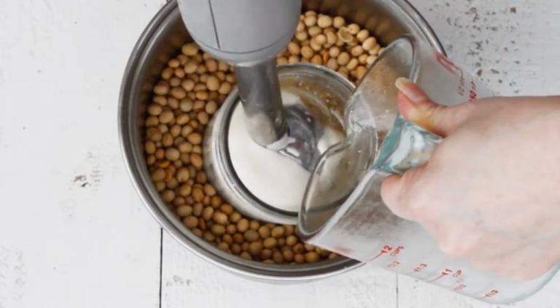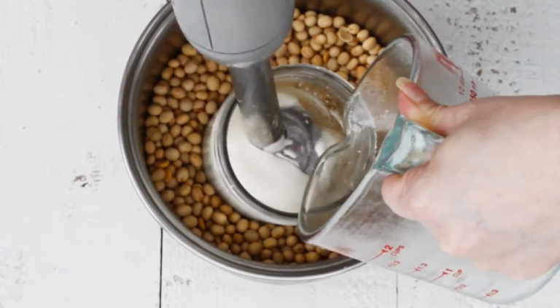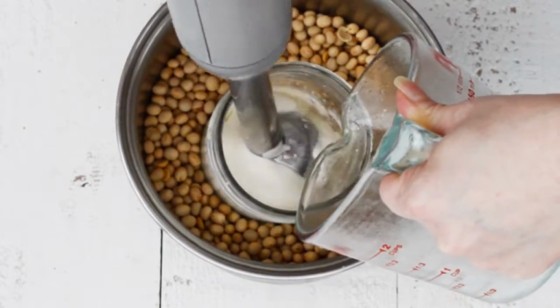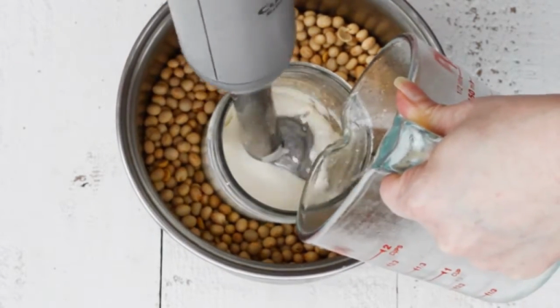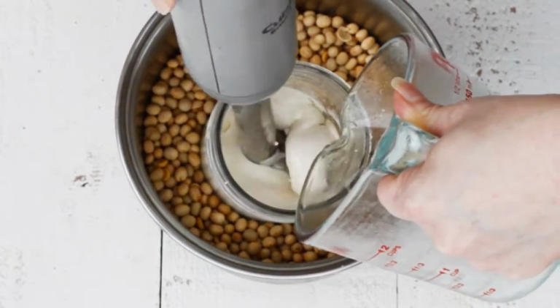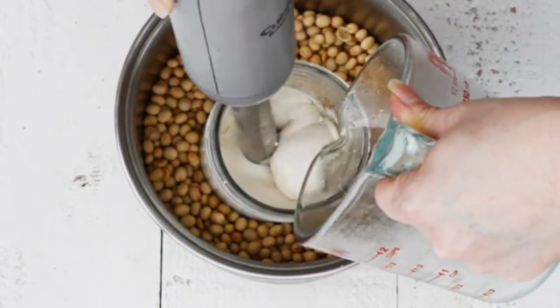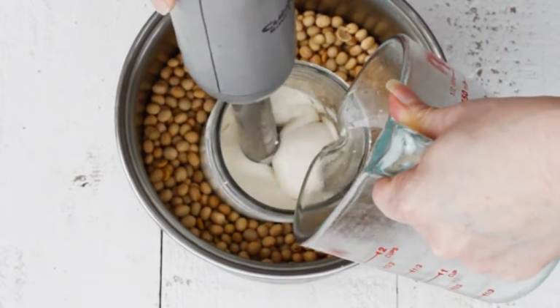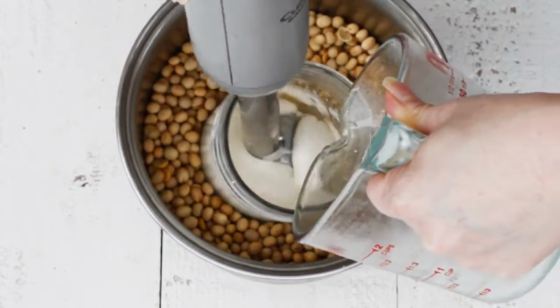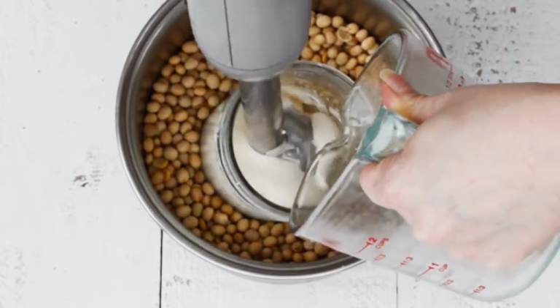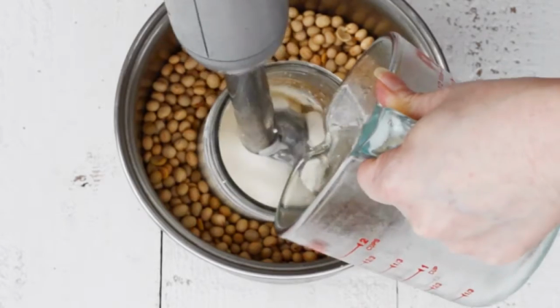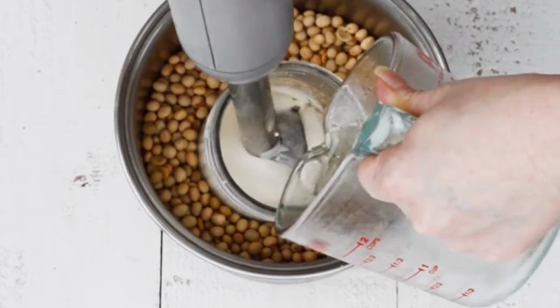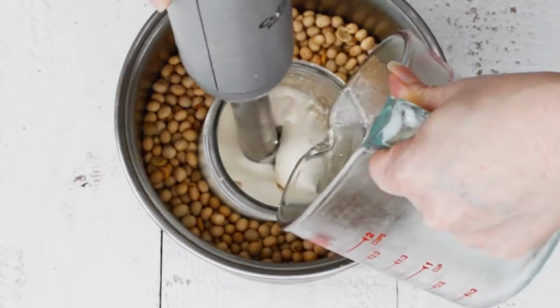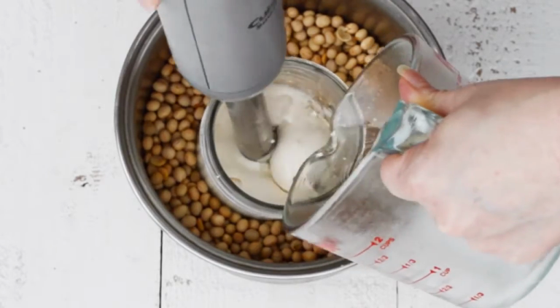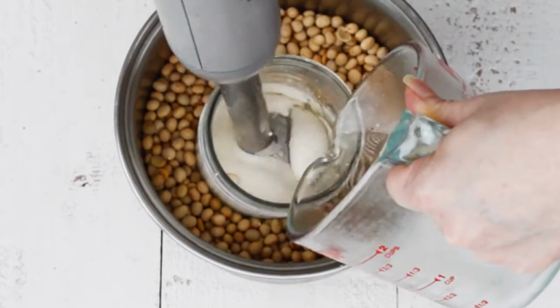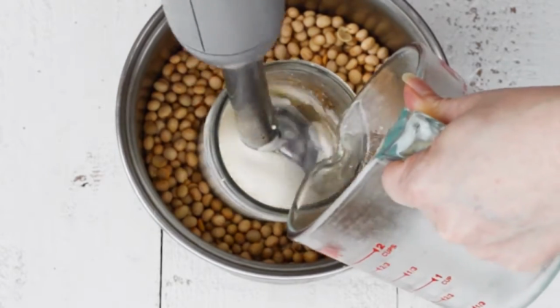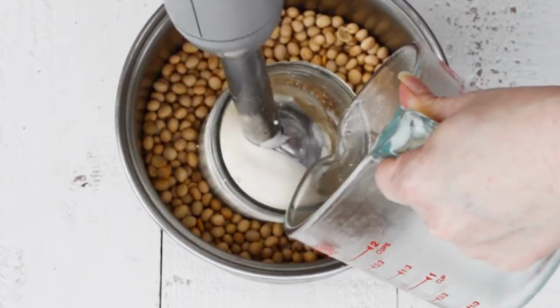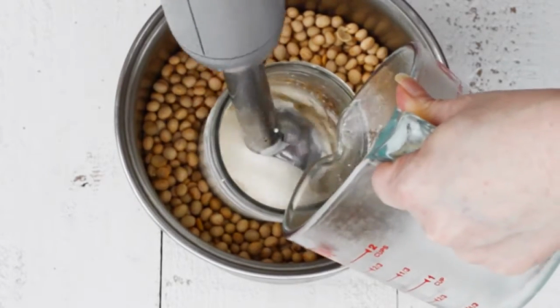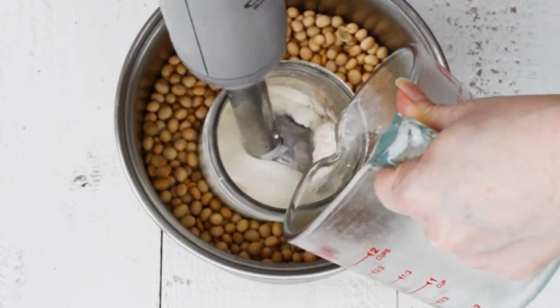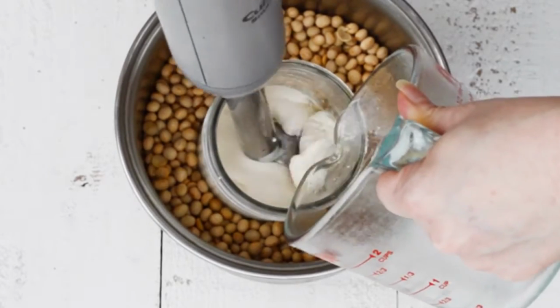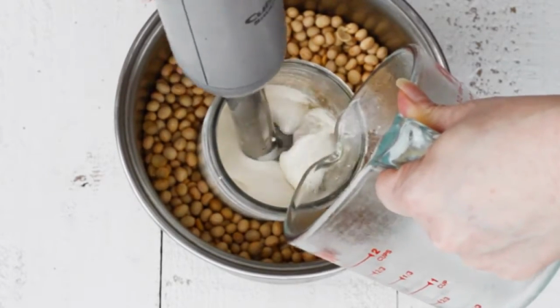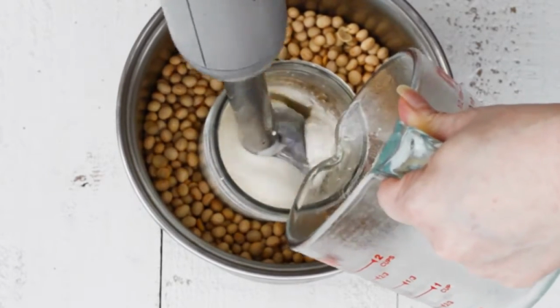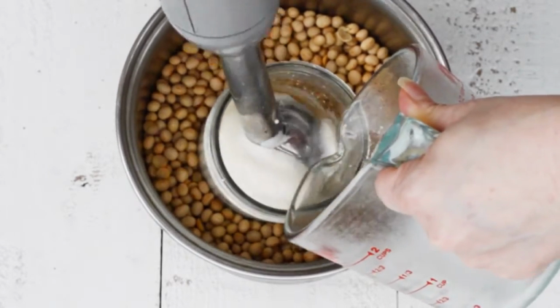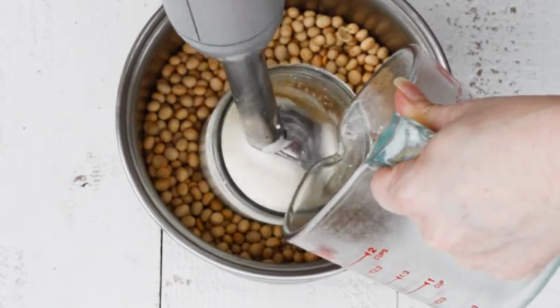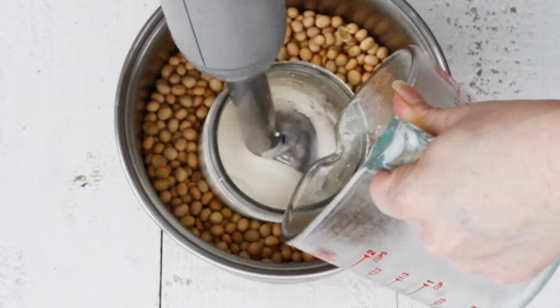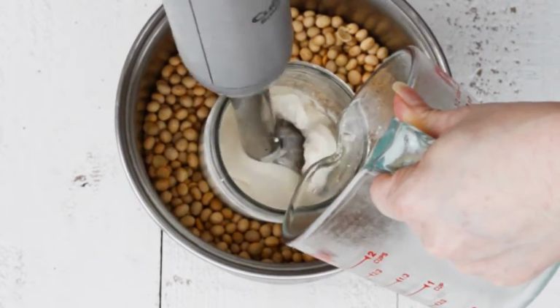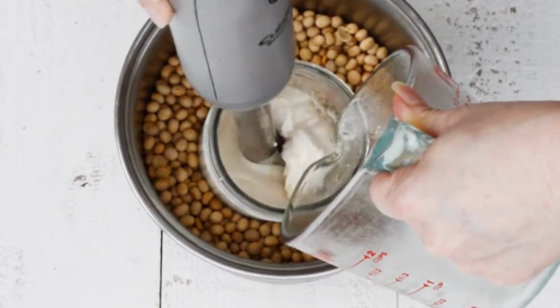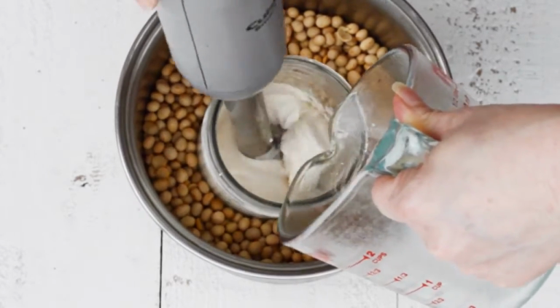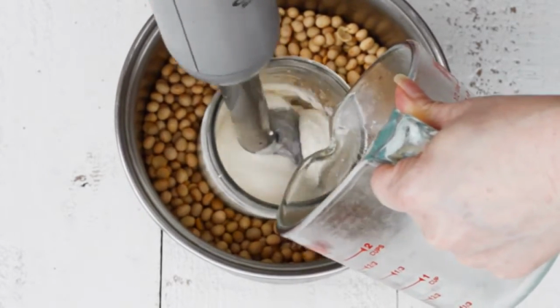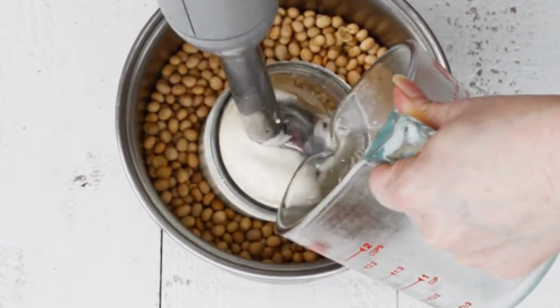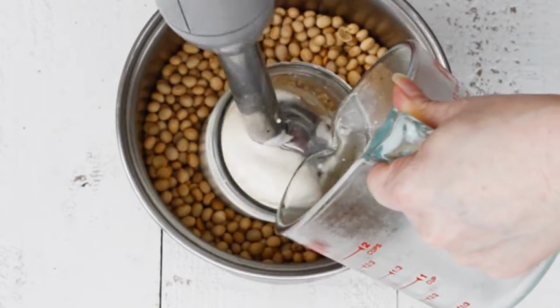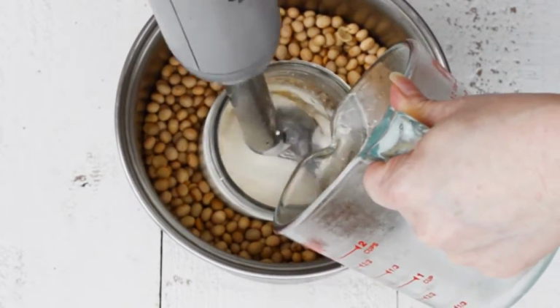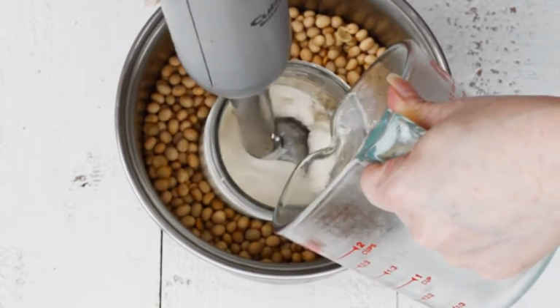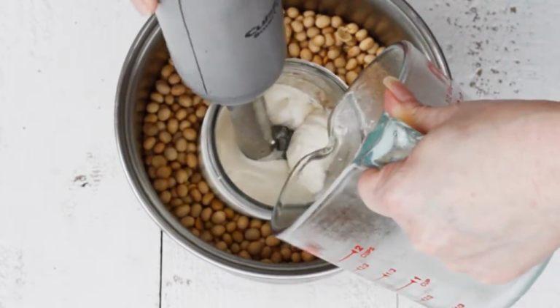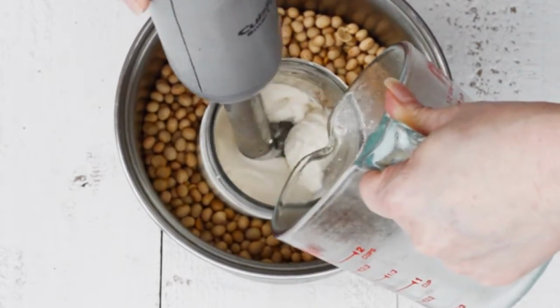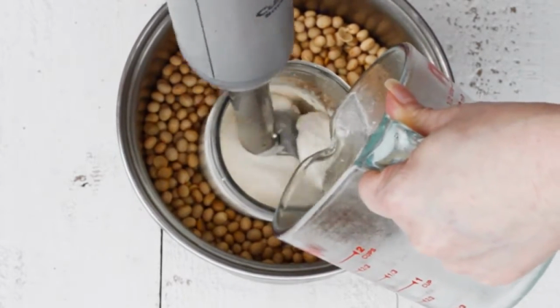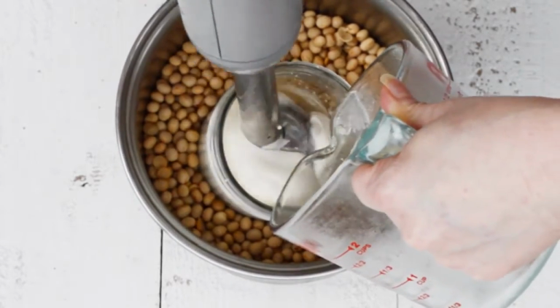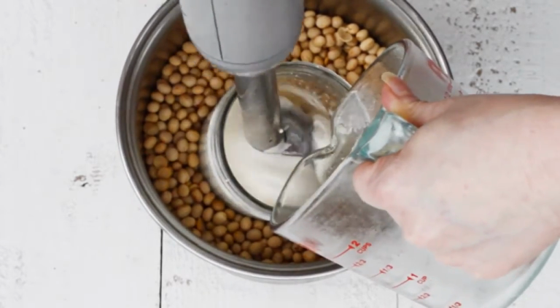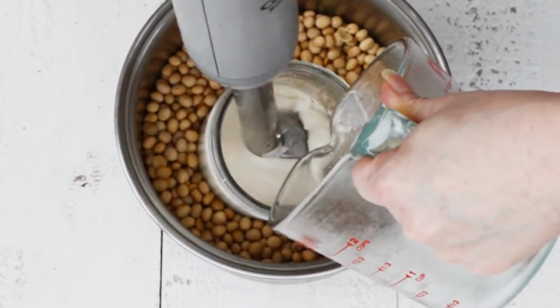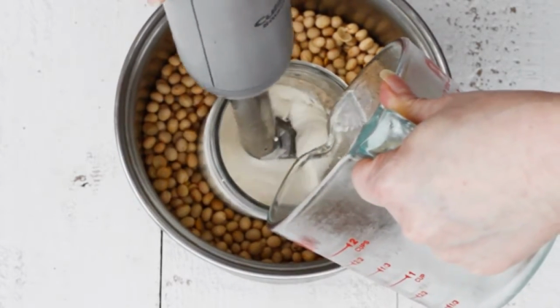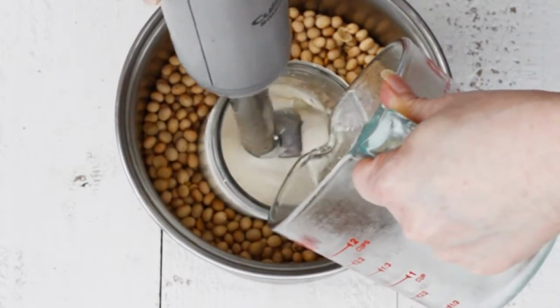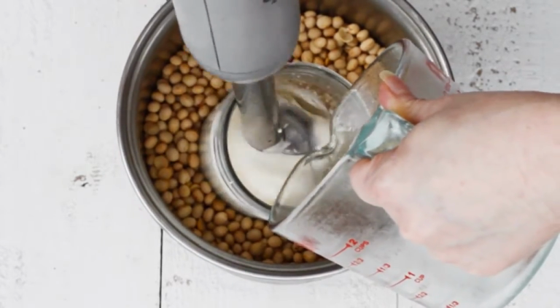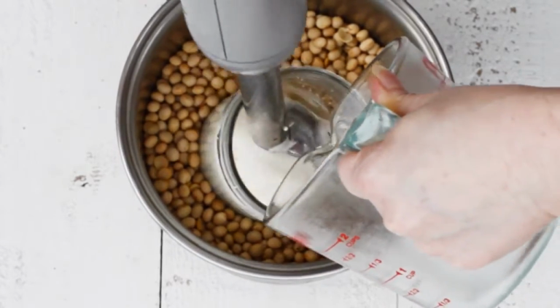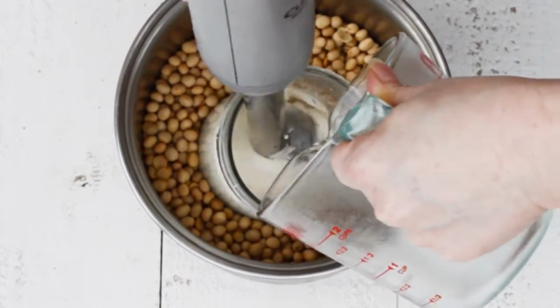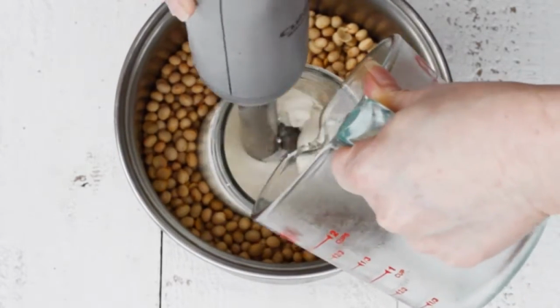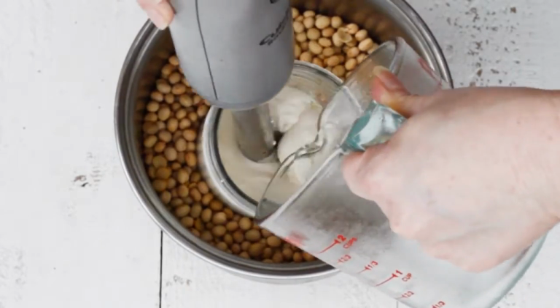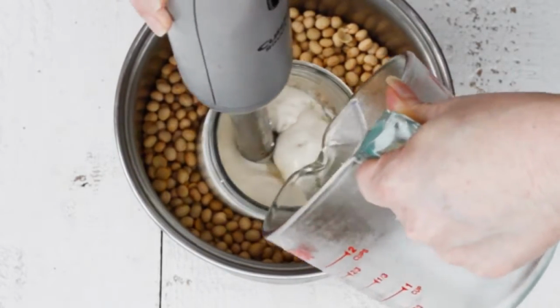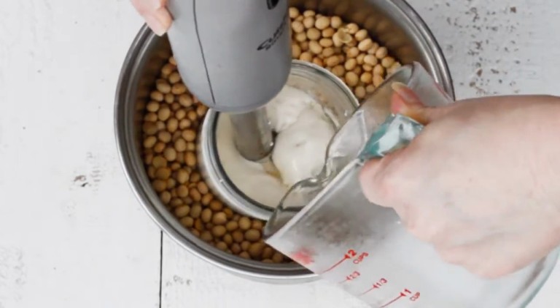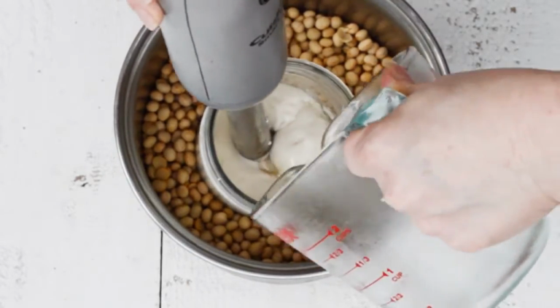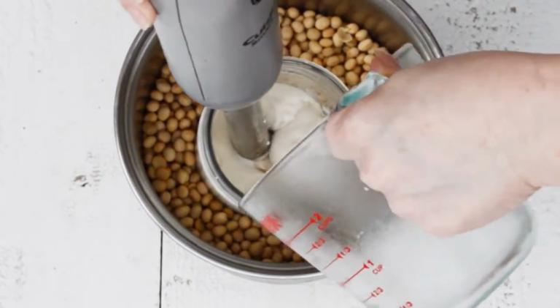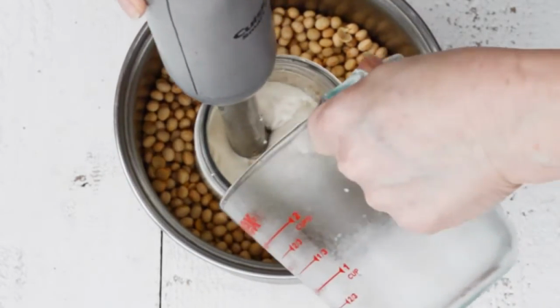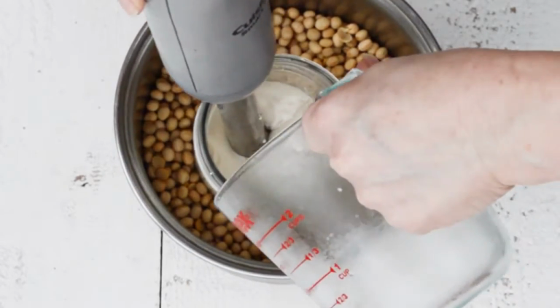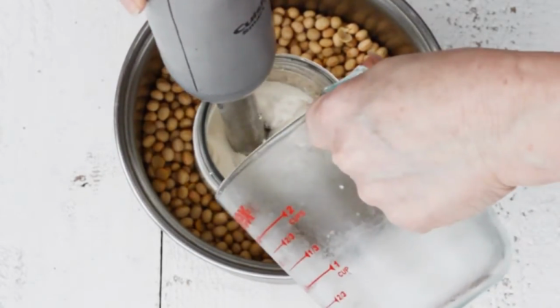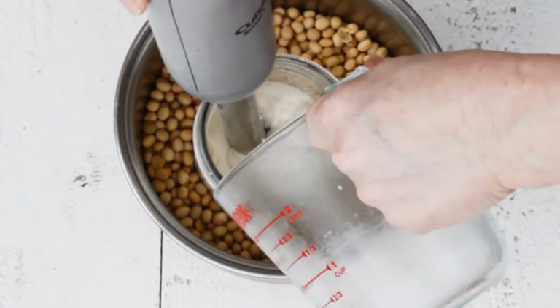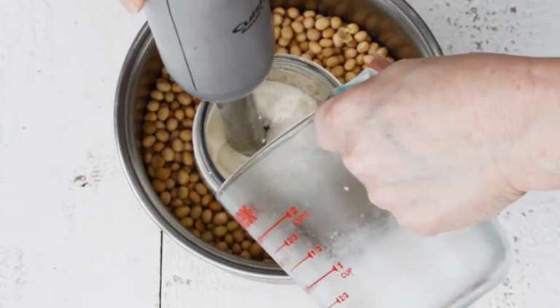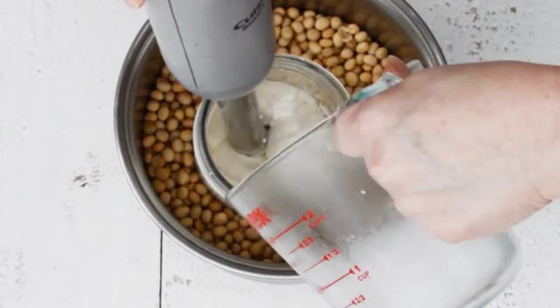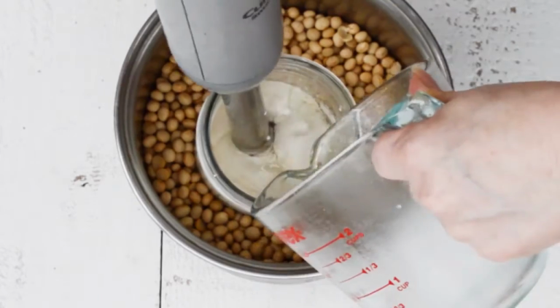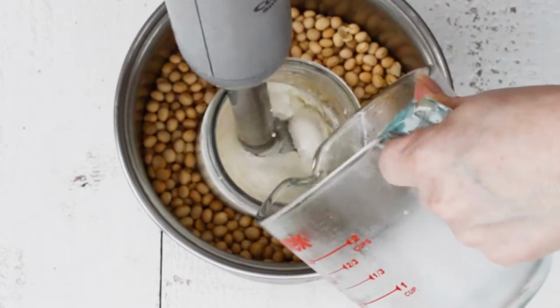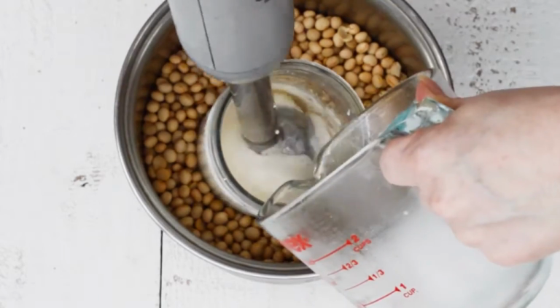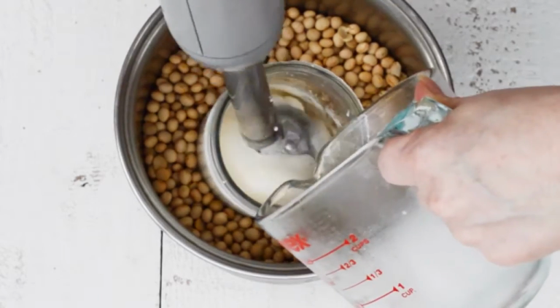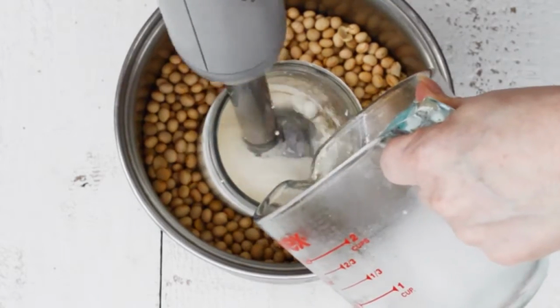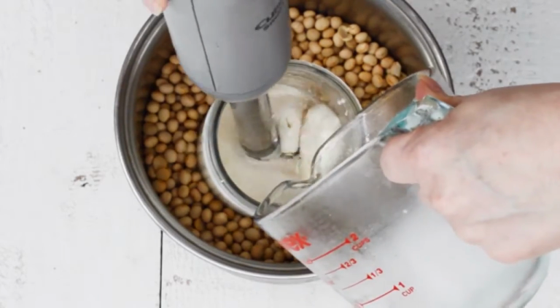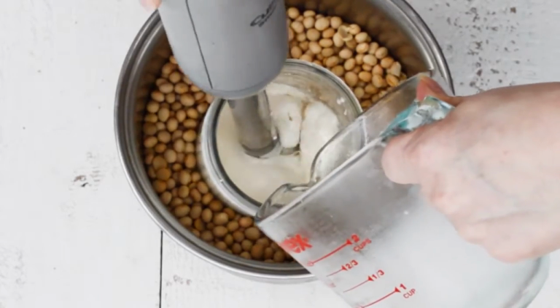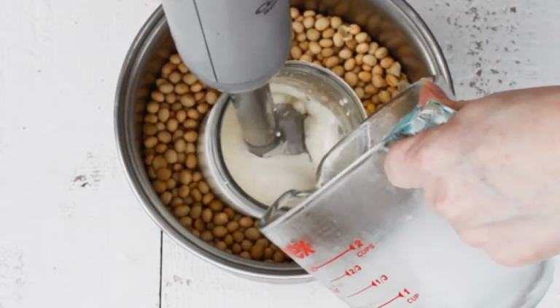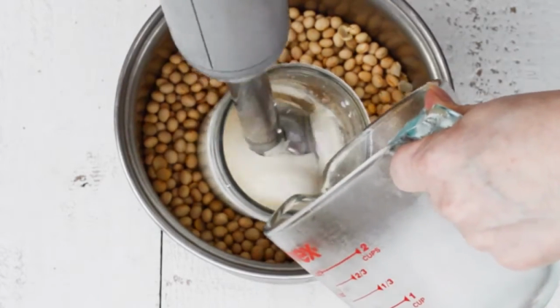When you are down to a few teaspoons, you can add the oil all at once and just continue to blend until it is all emulsified.